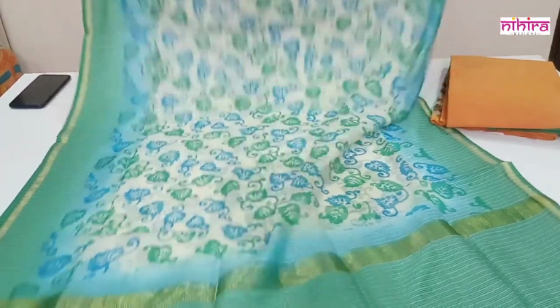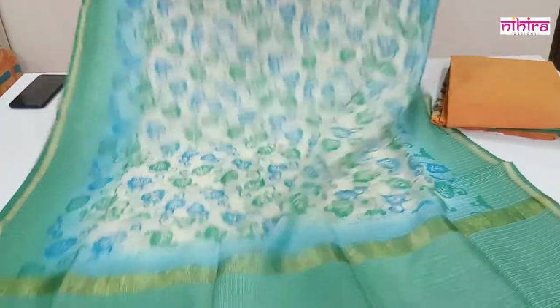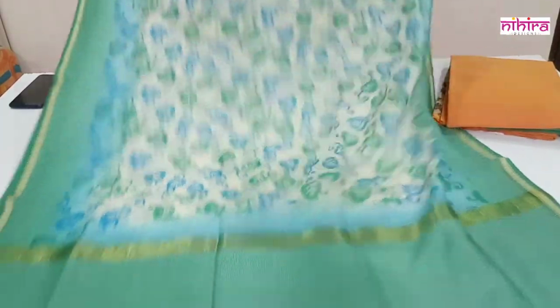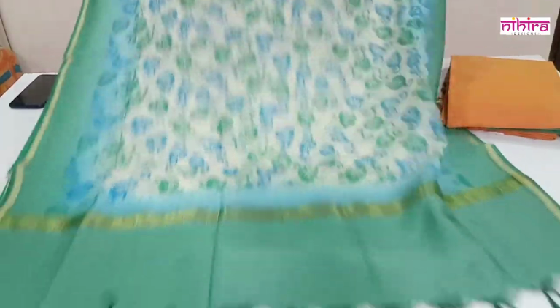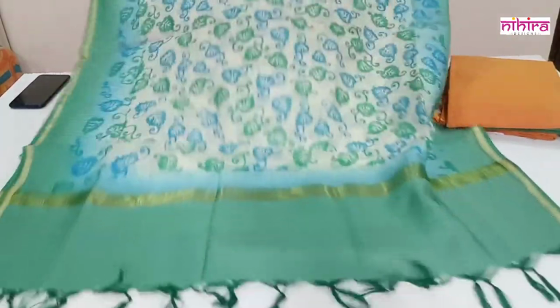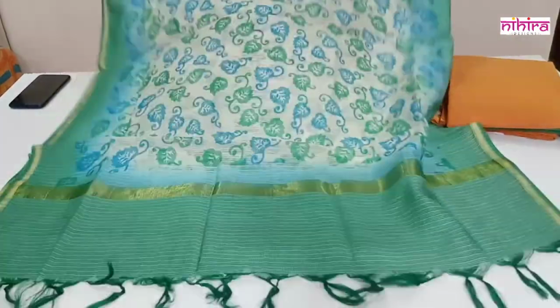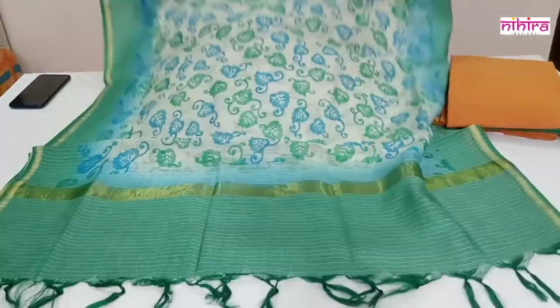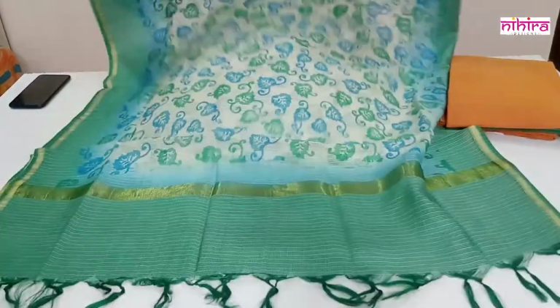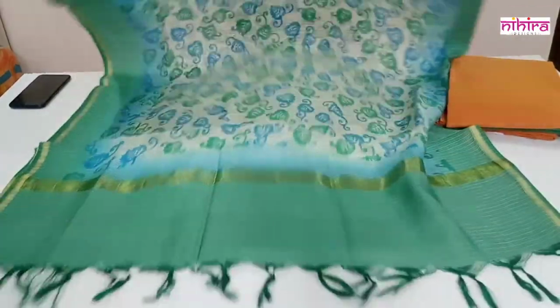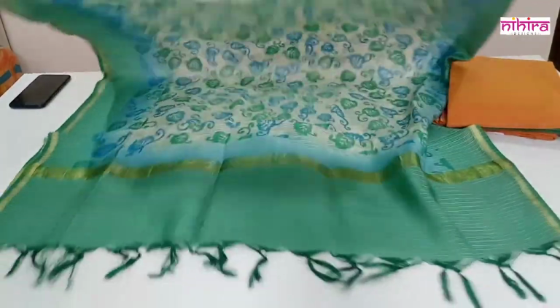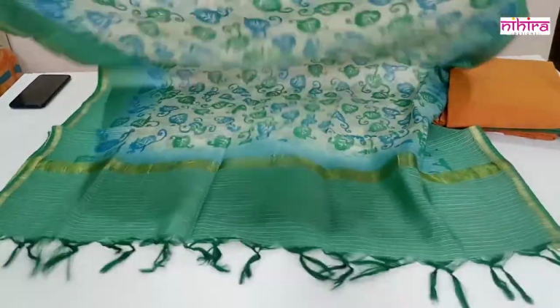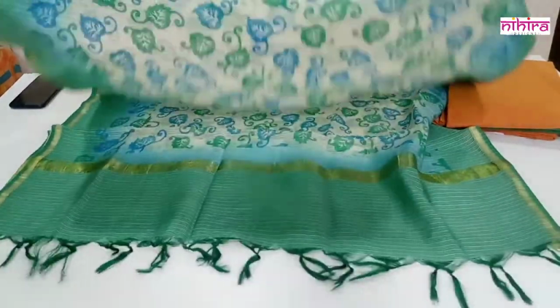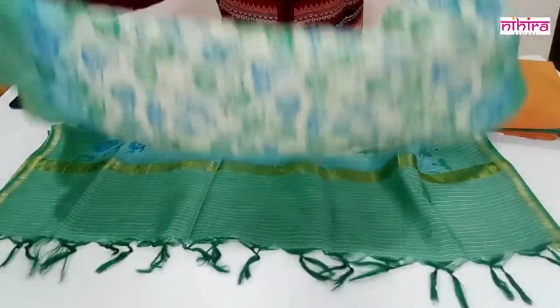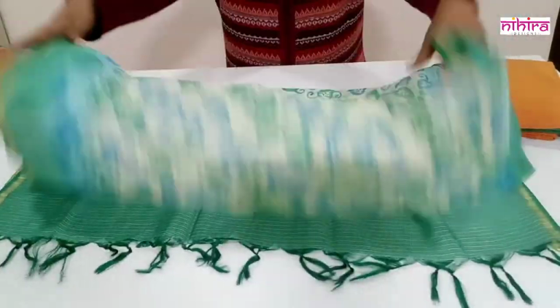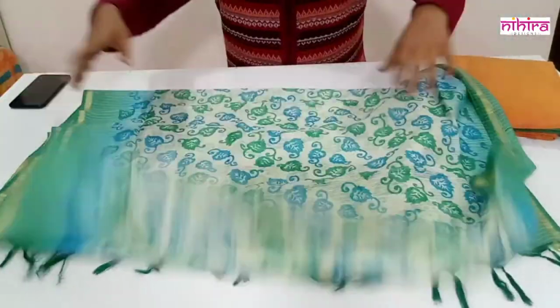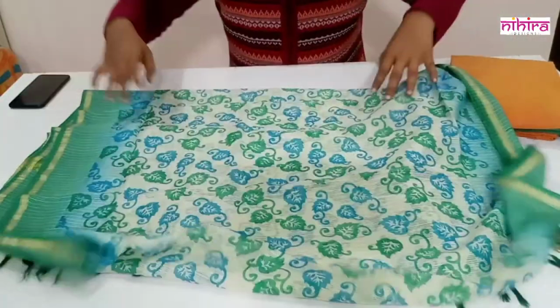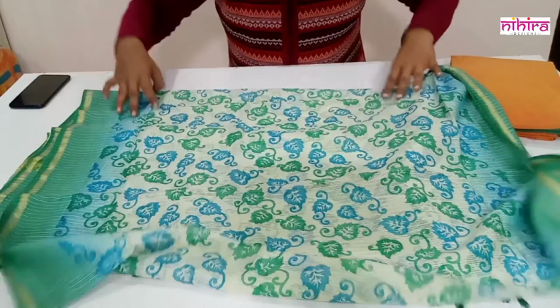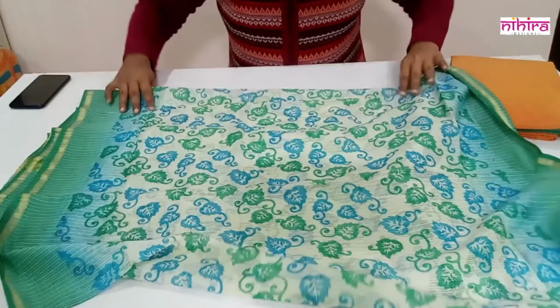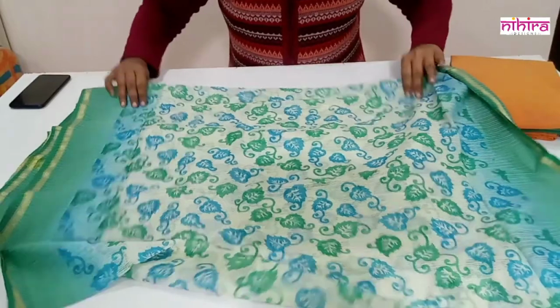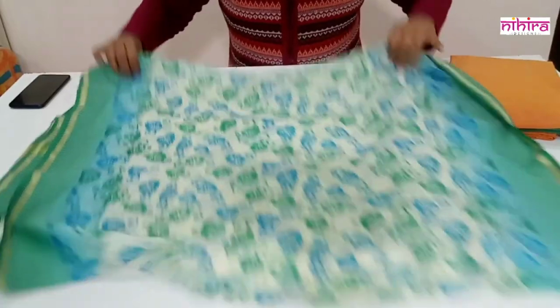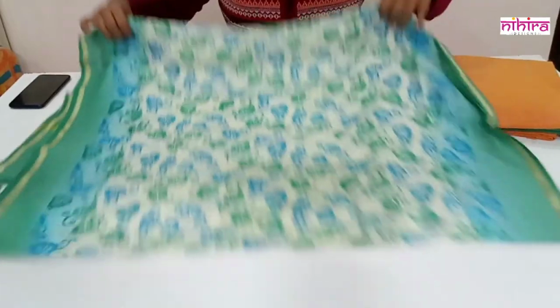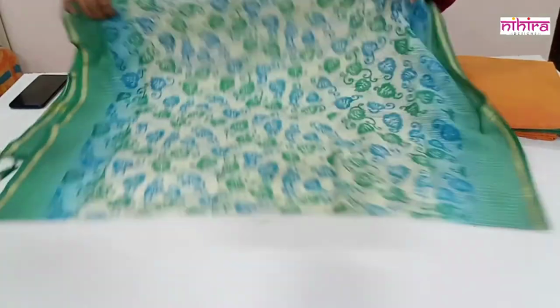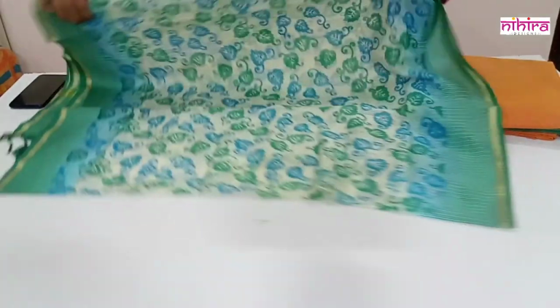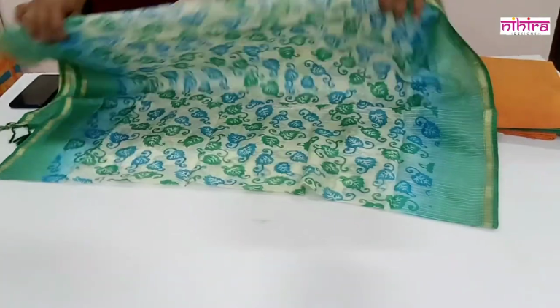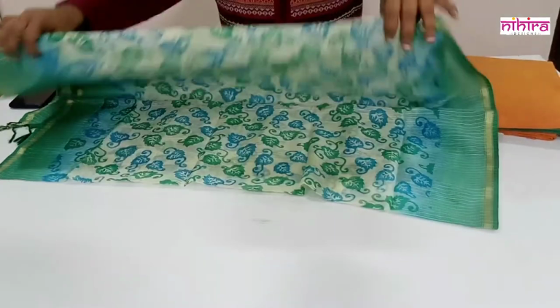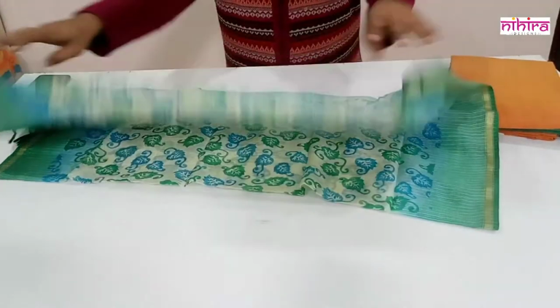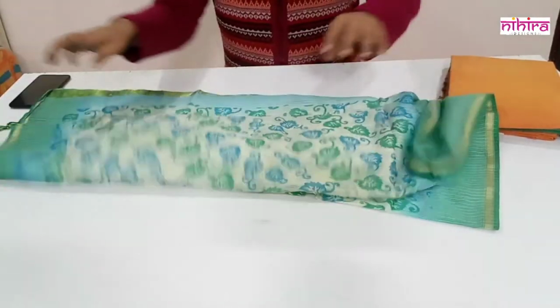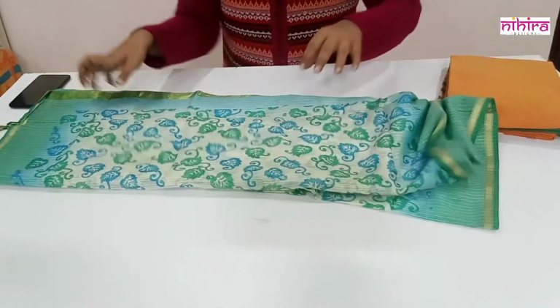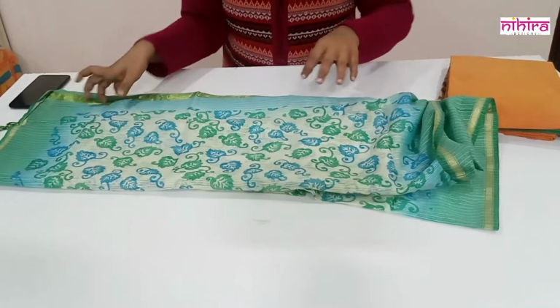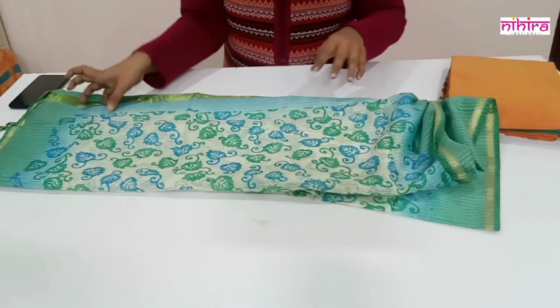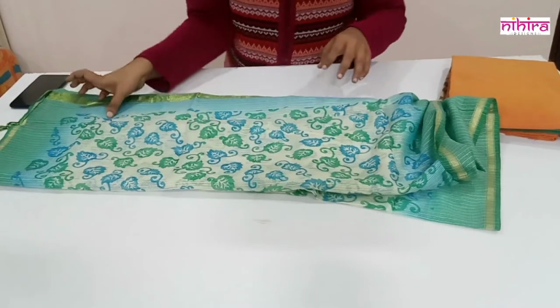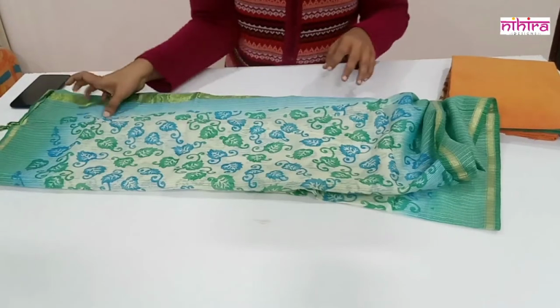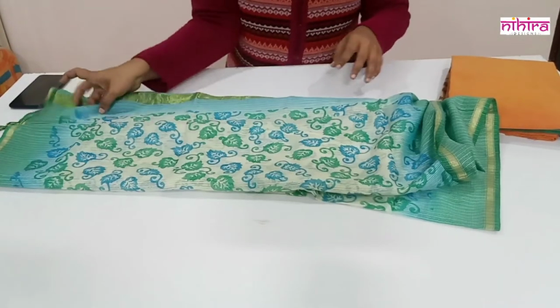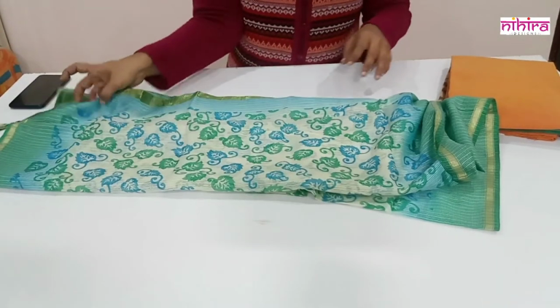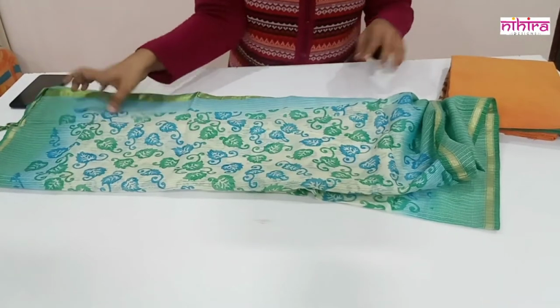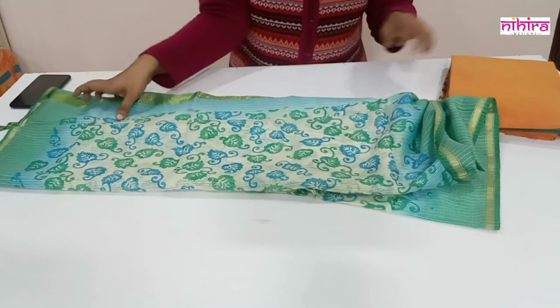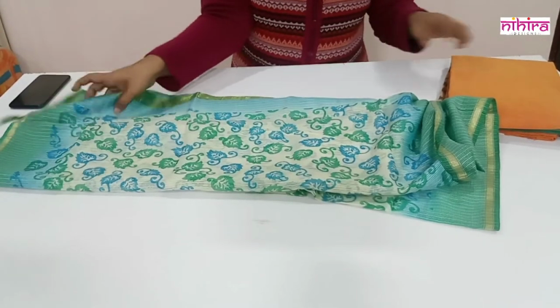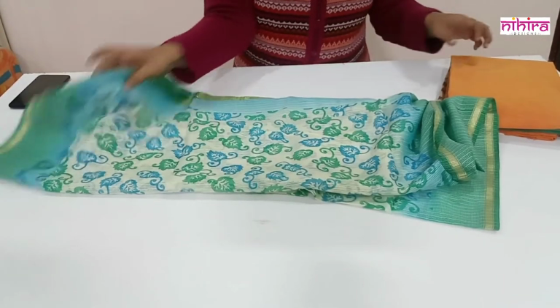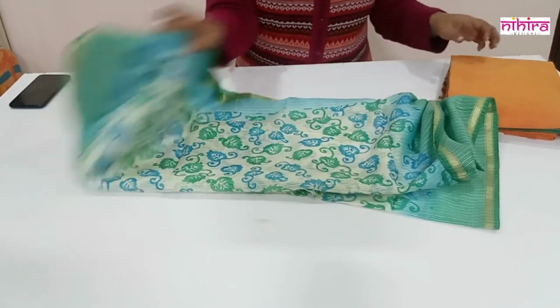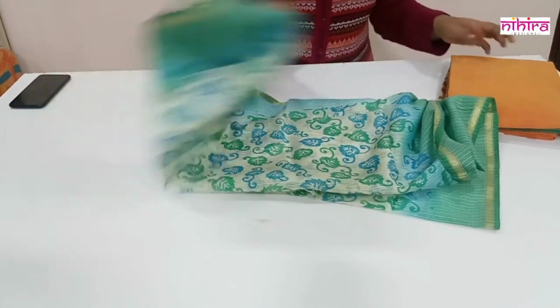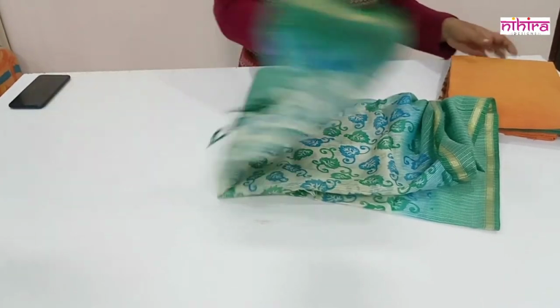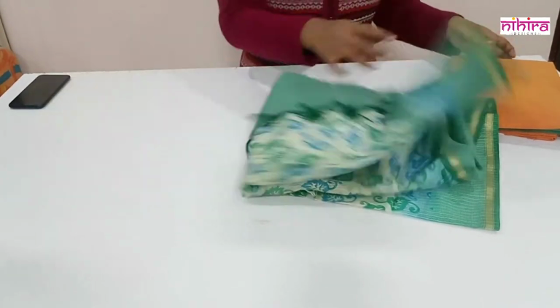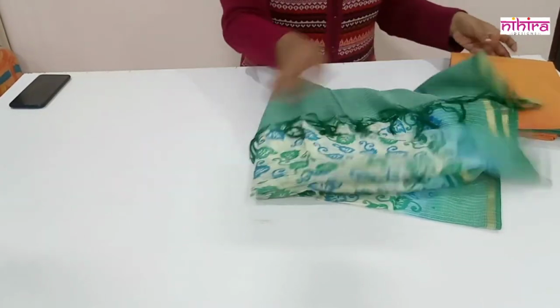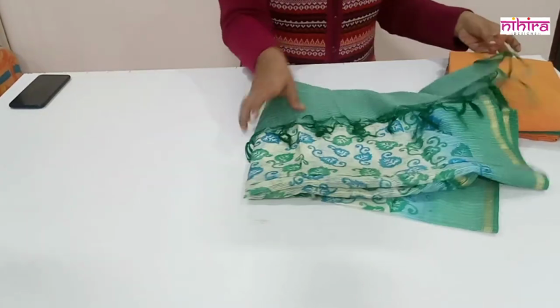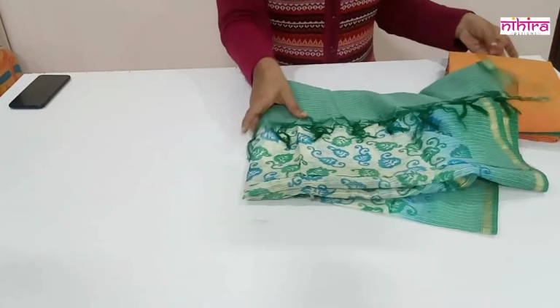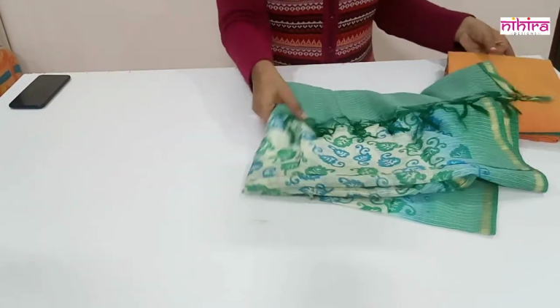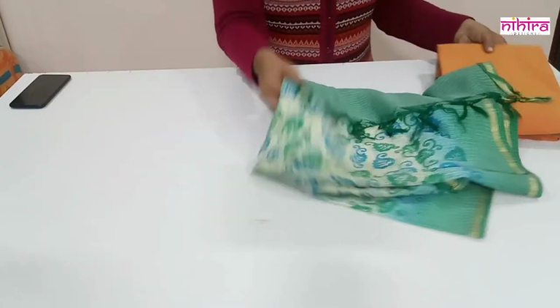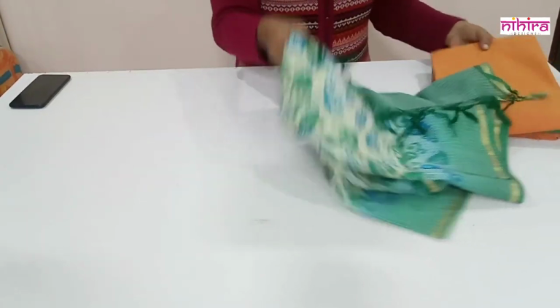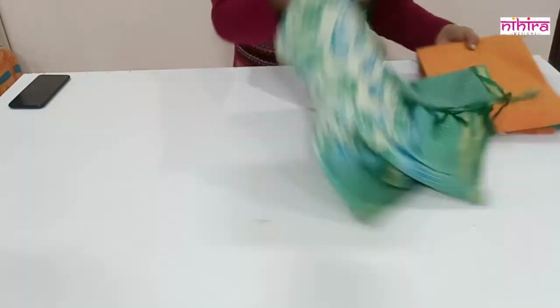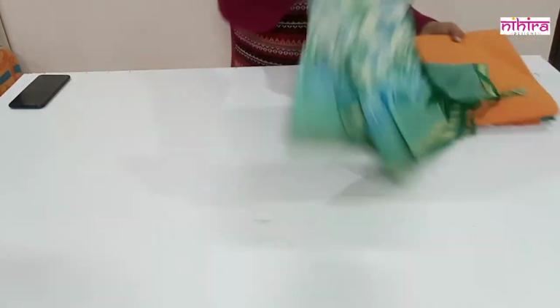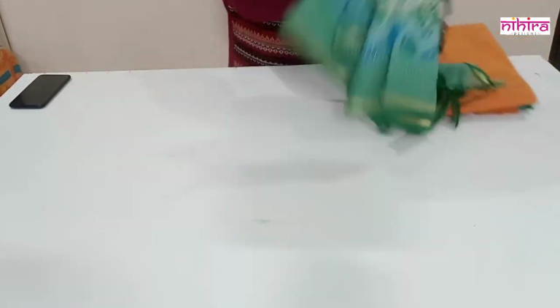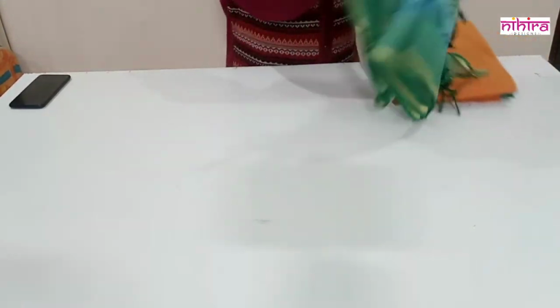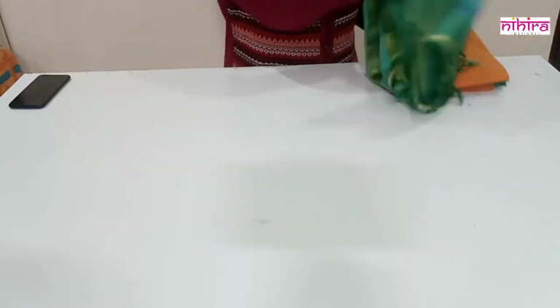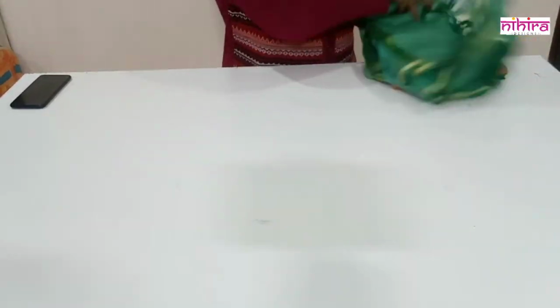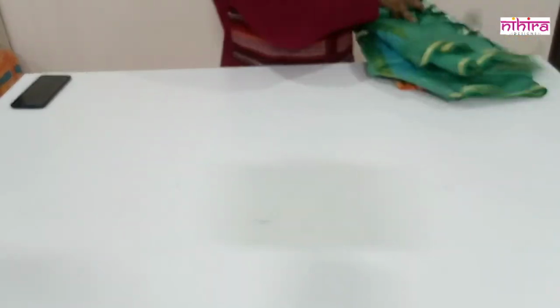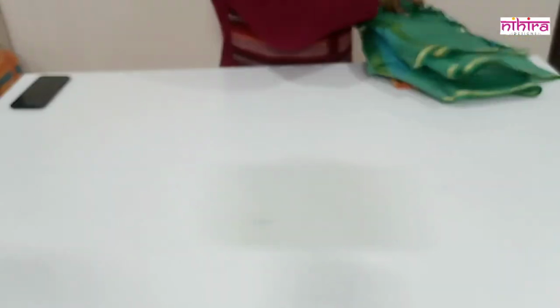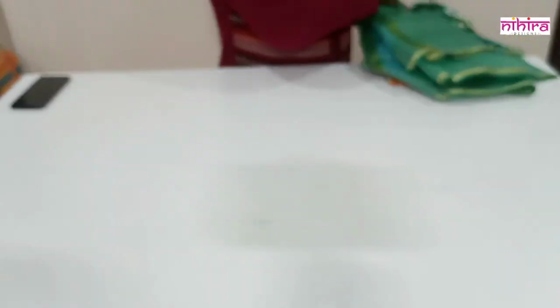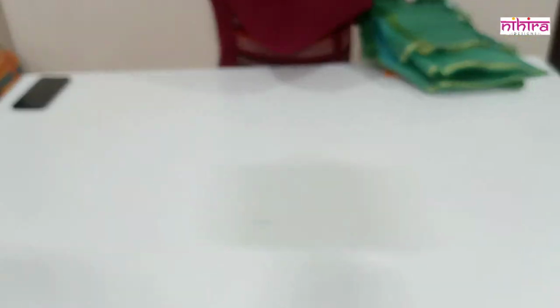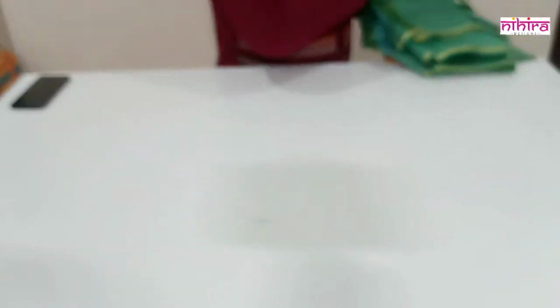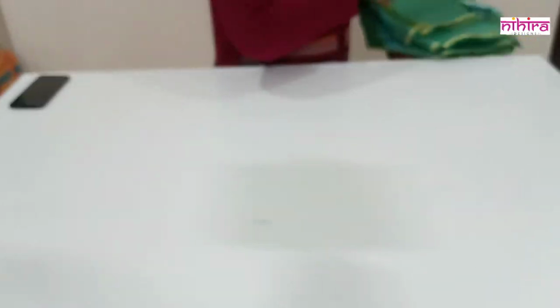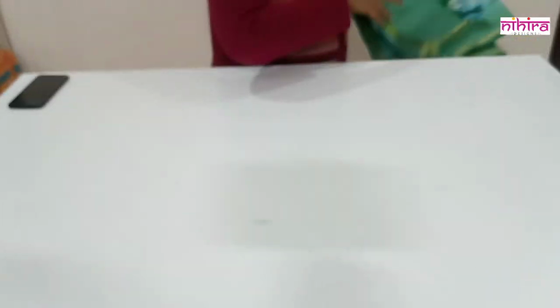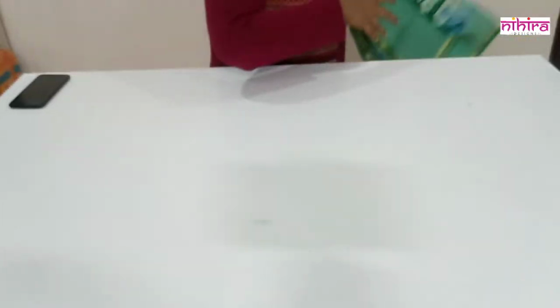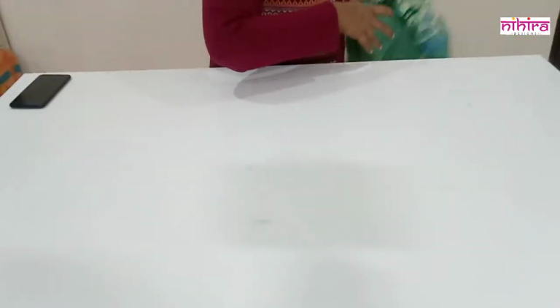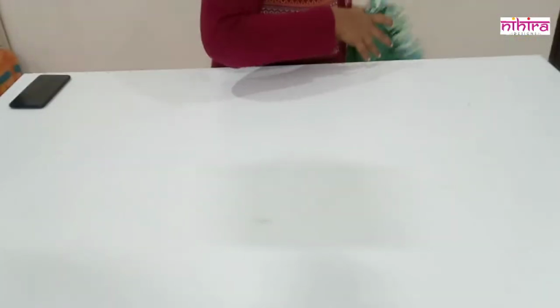Next we will see beautiful Chanderi silk dress materials. We have two colors in this, I'll show you.